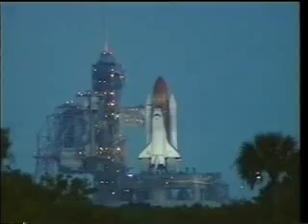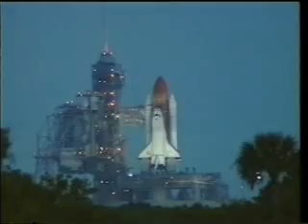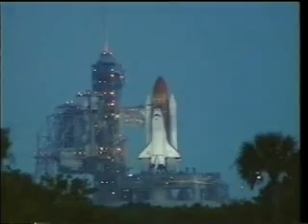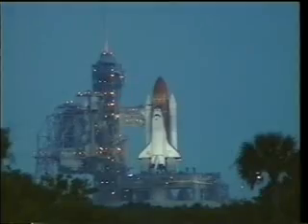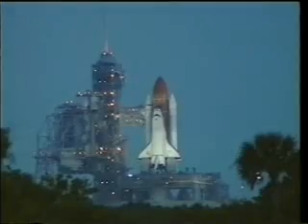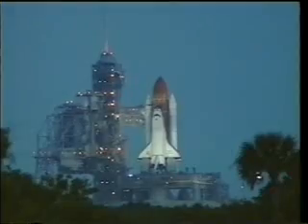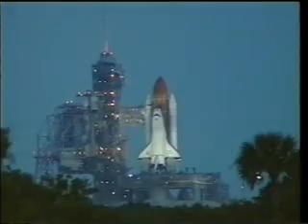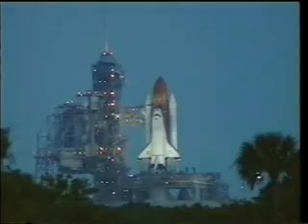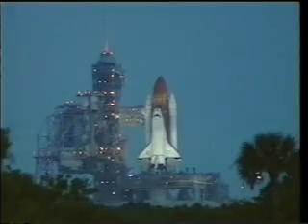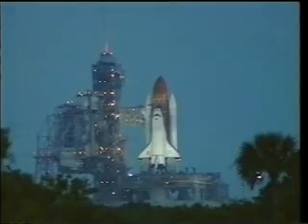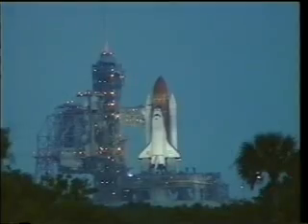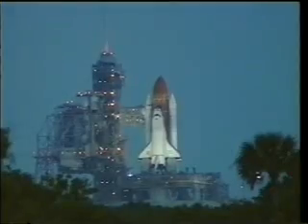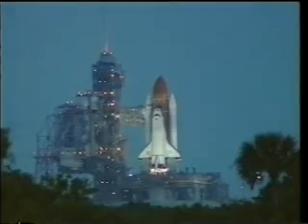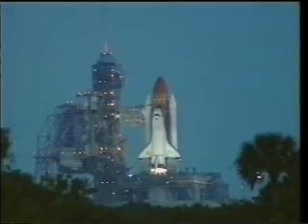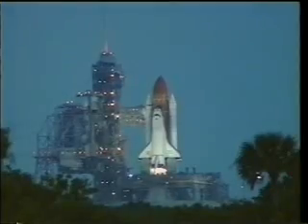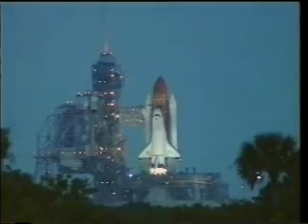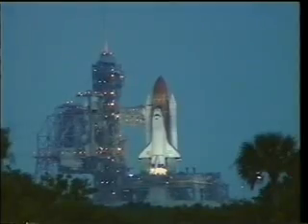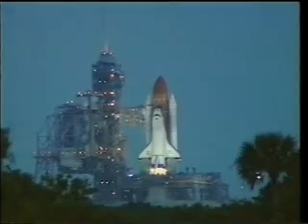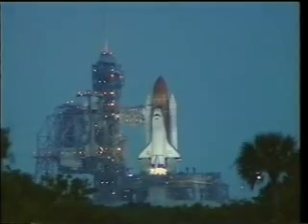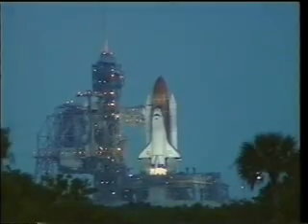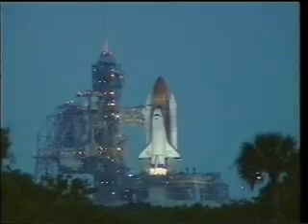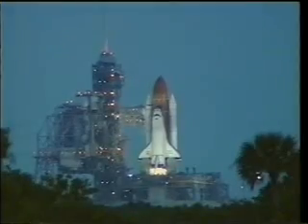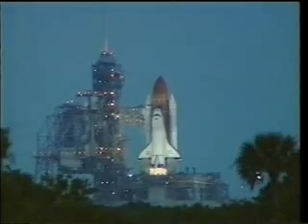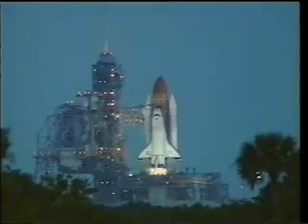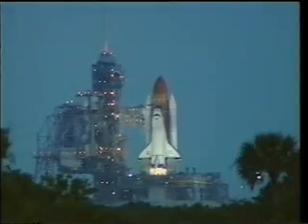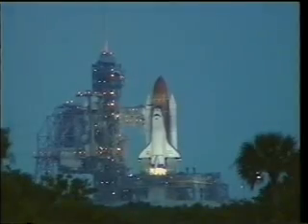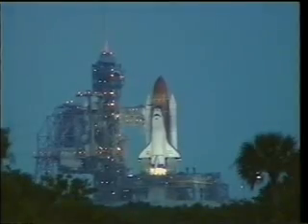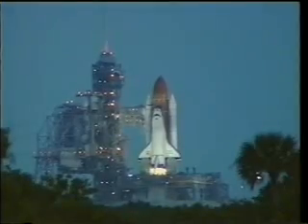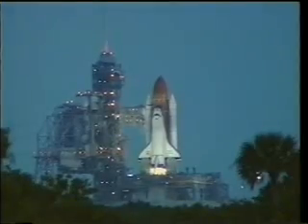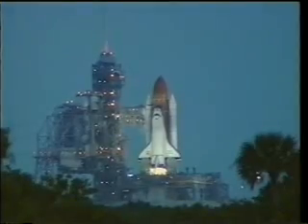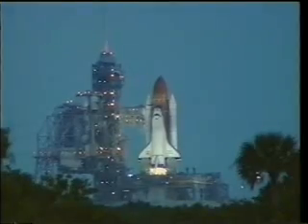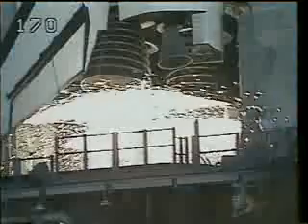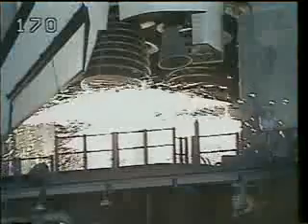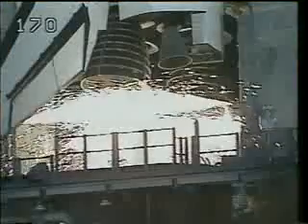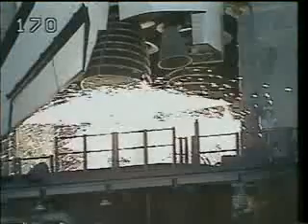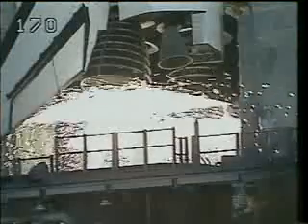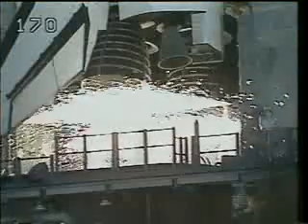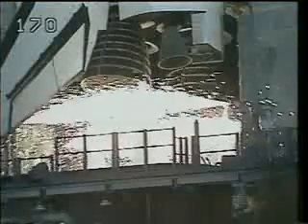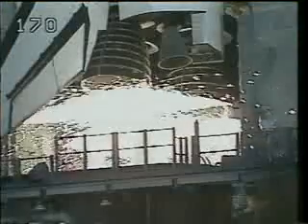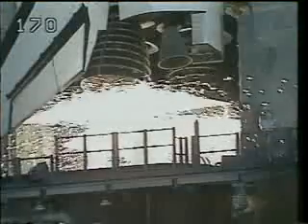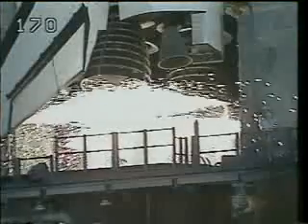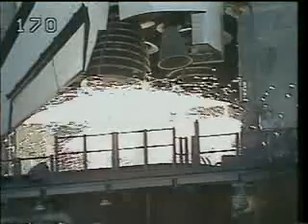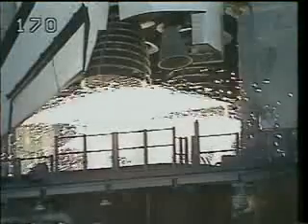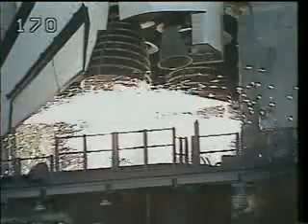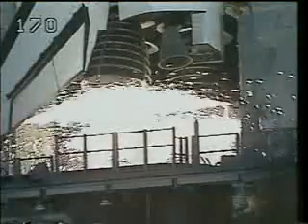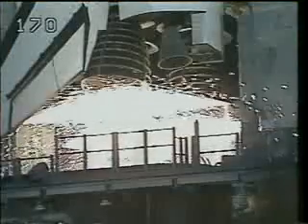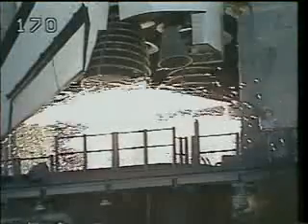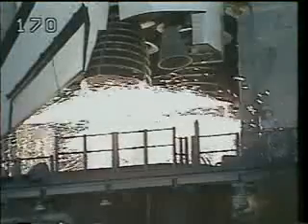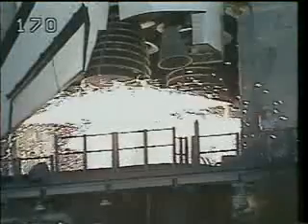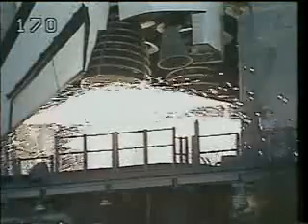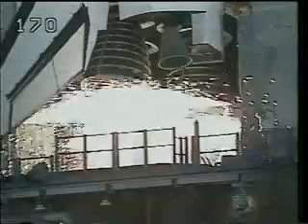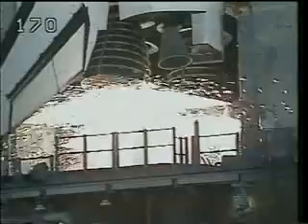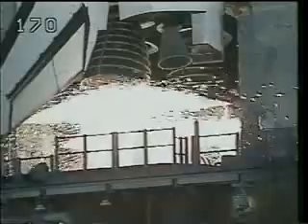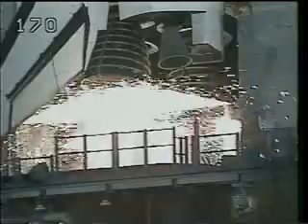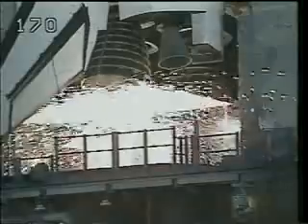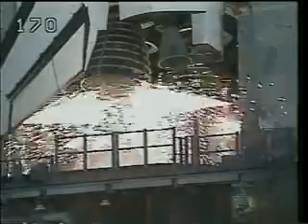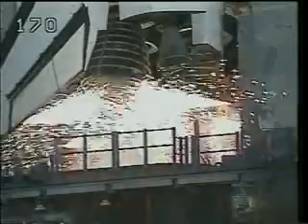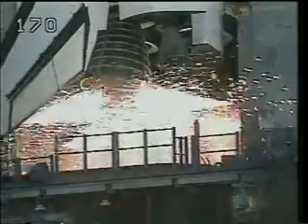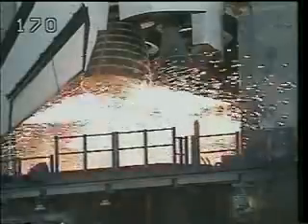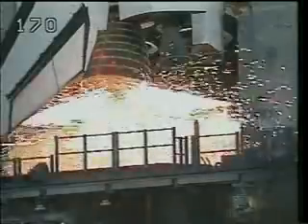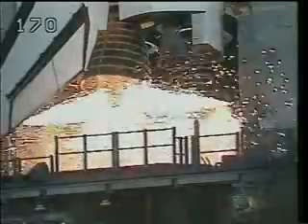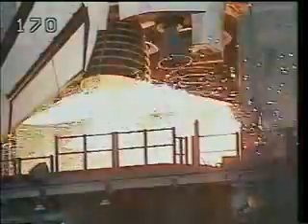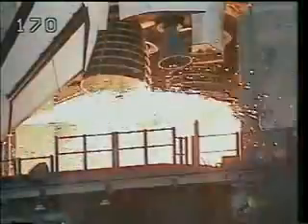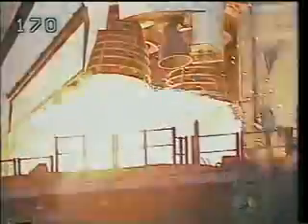We had a beautiful morning for the 77th launch of the space shuttle program, the first shuttle launch with a full set of the new modified Block I engines.